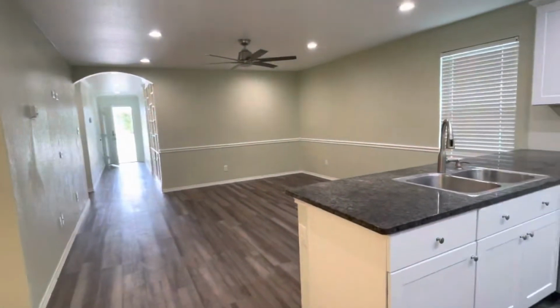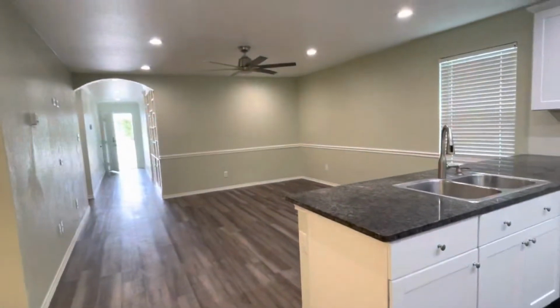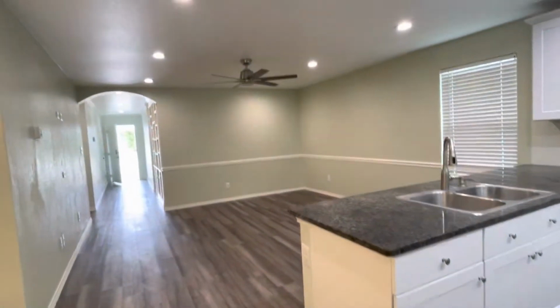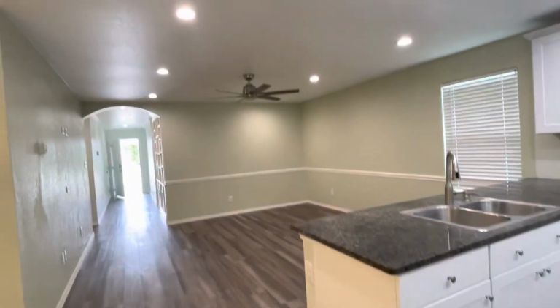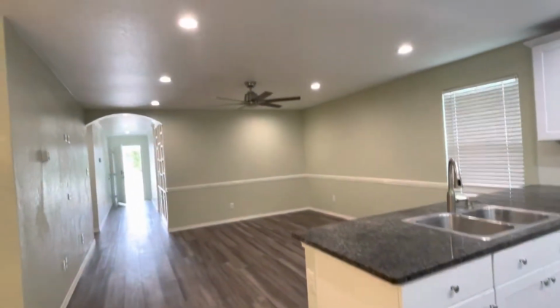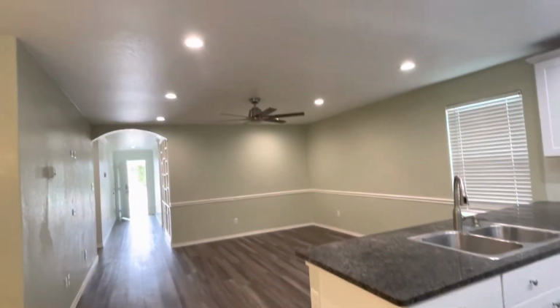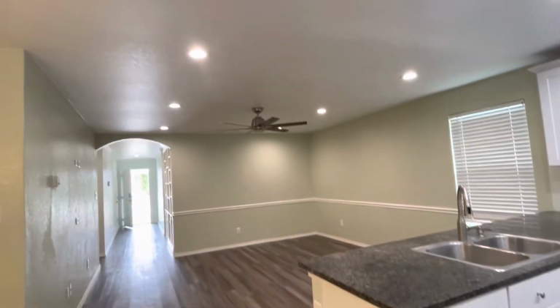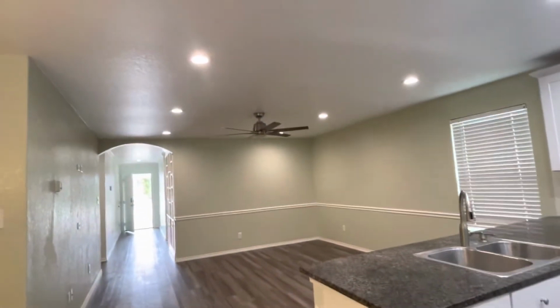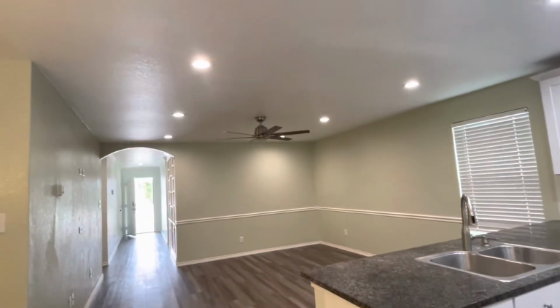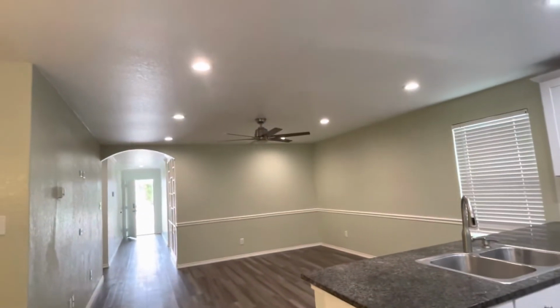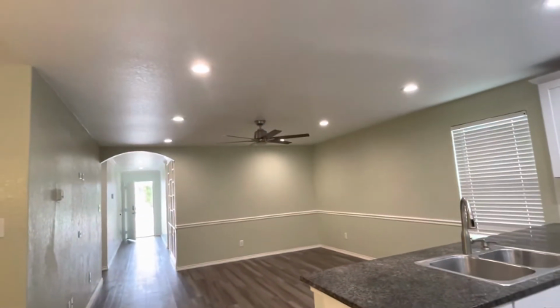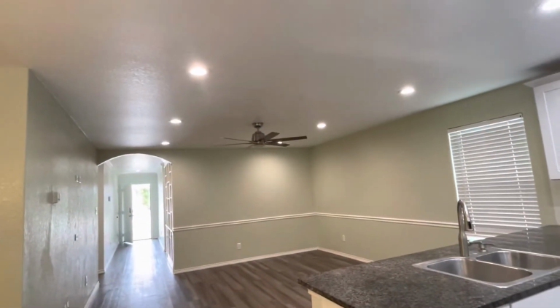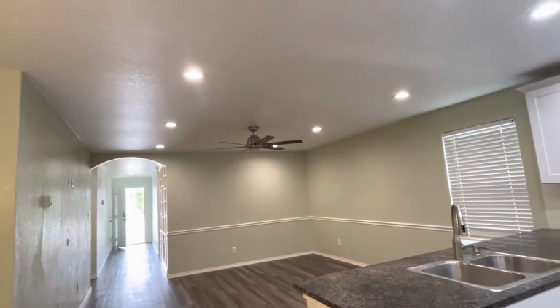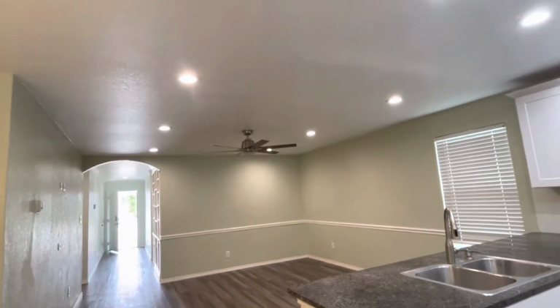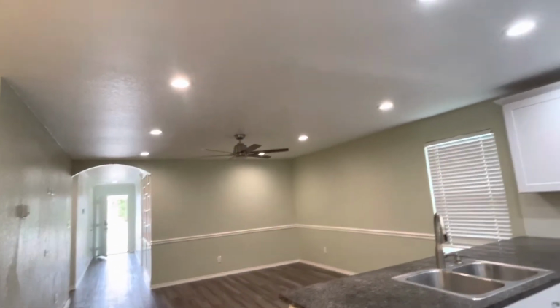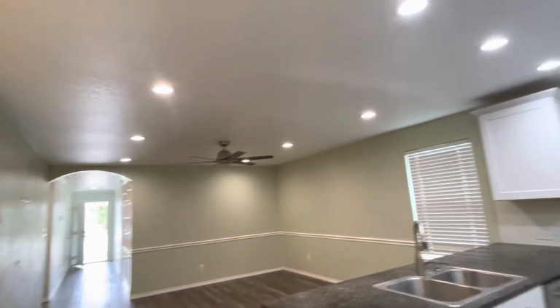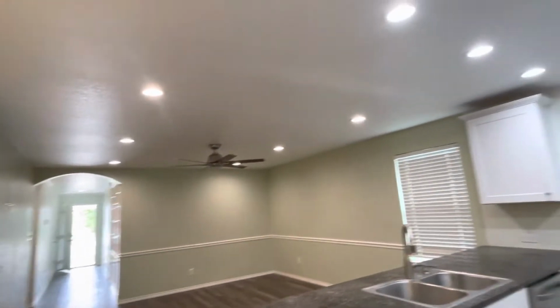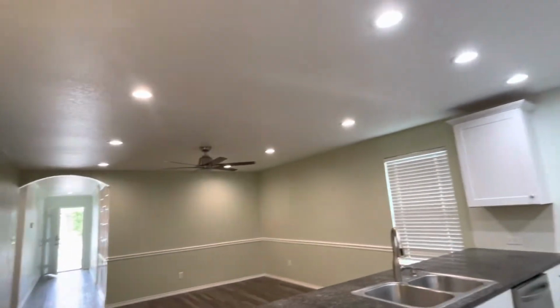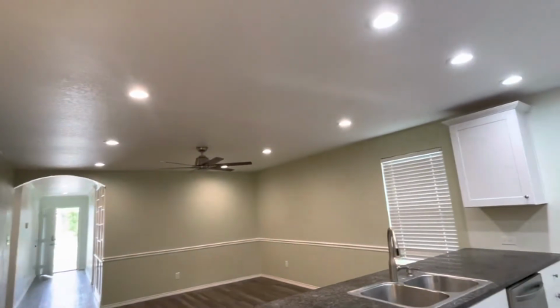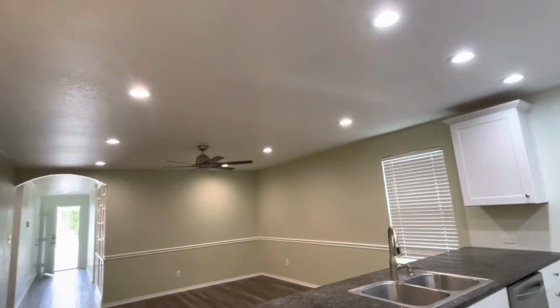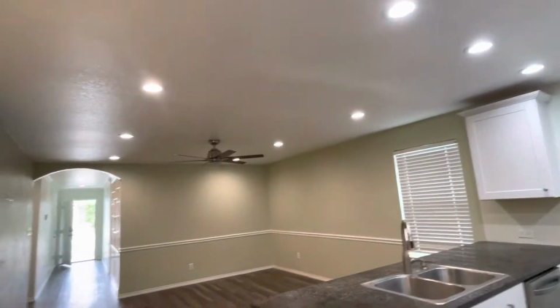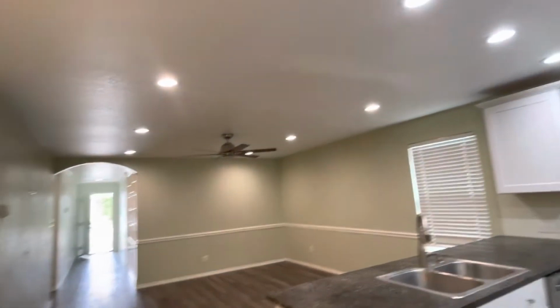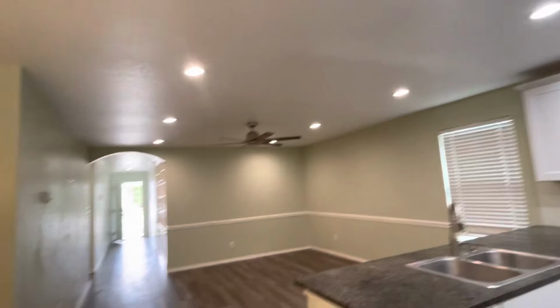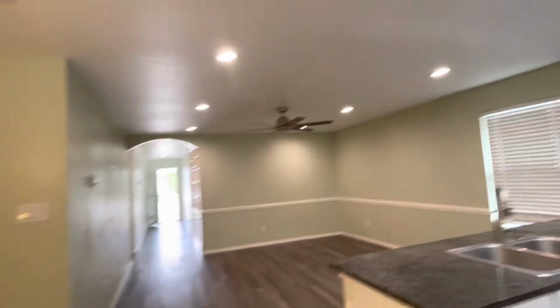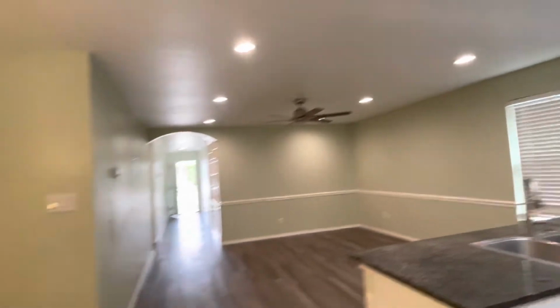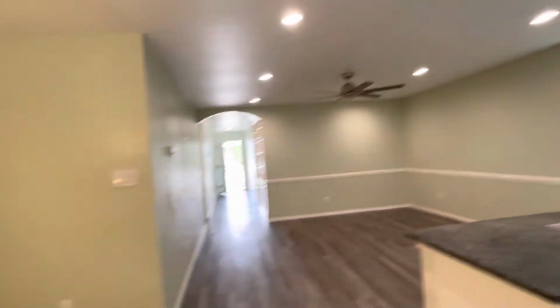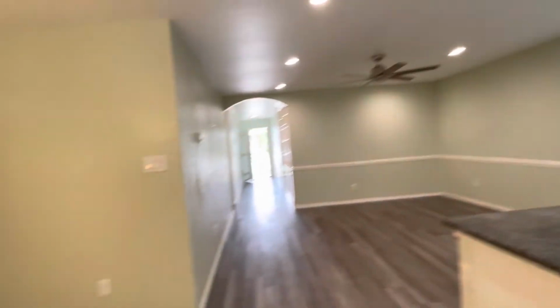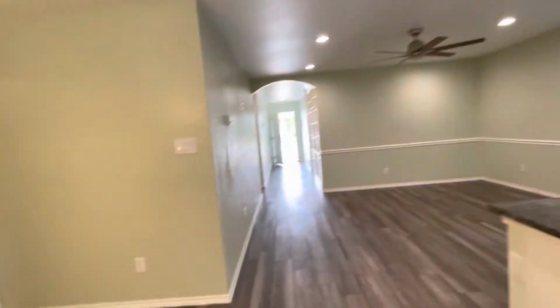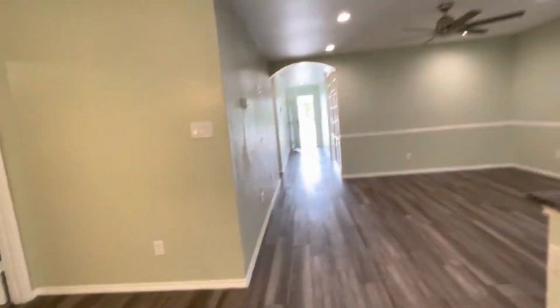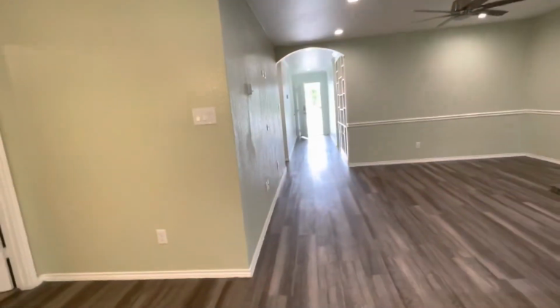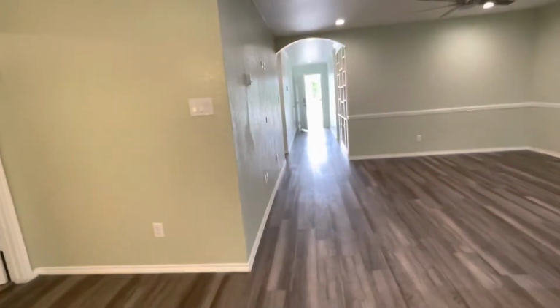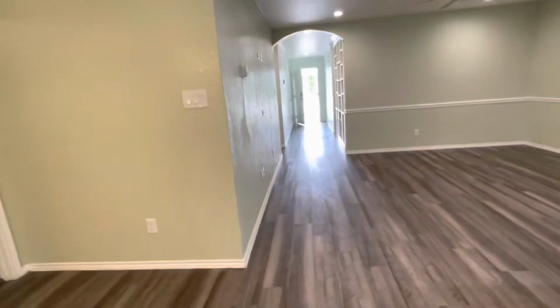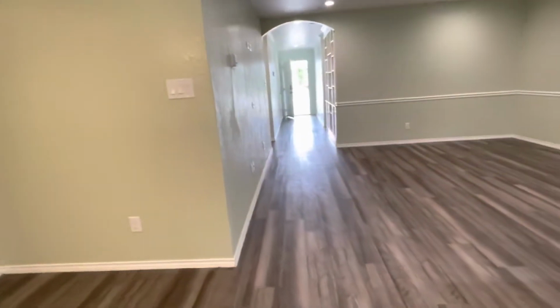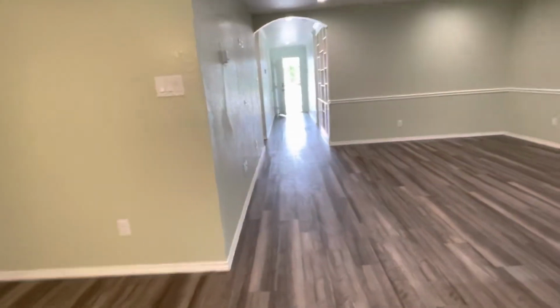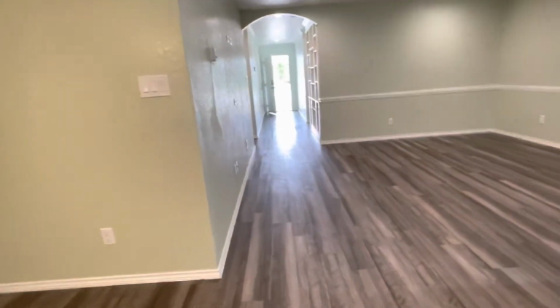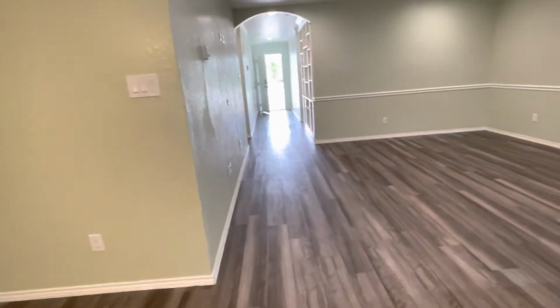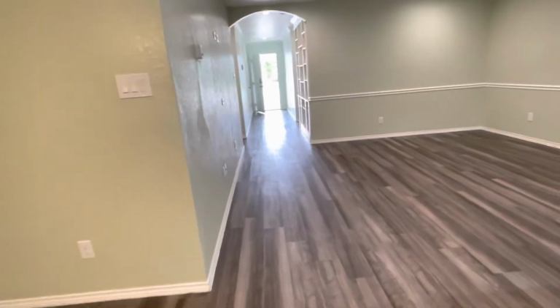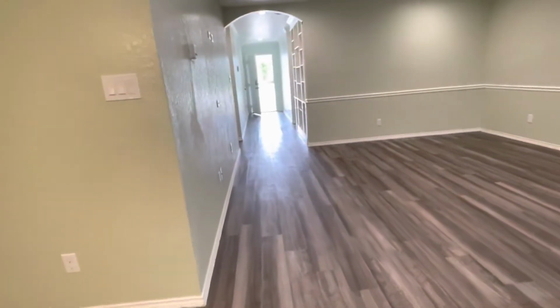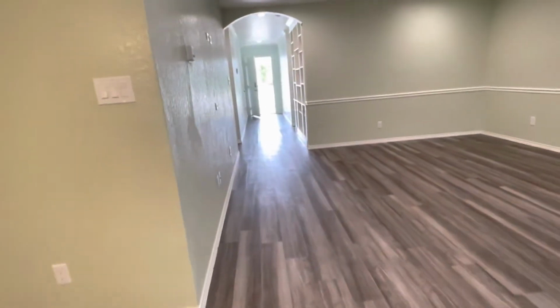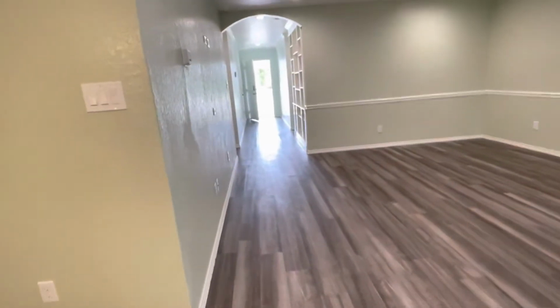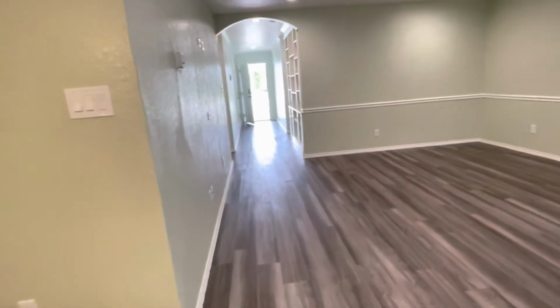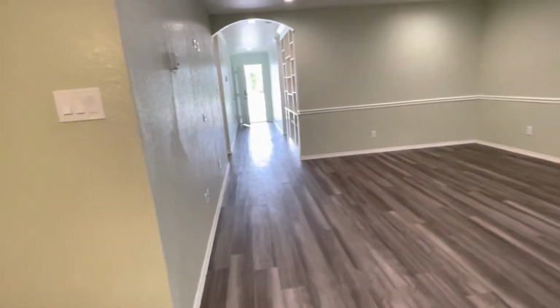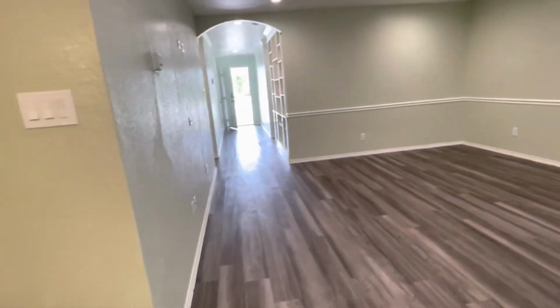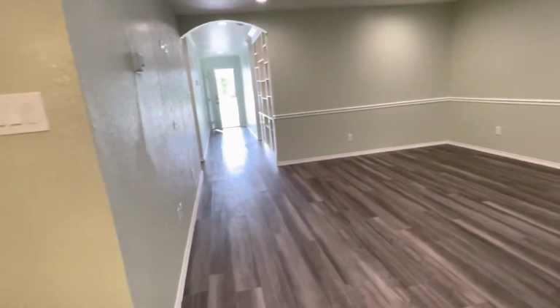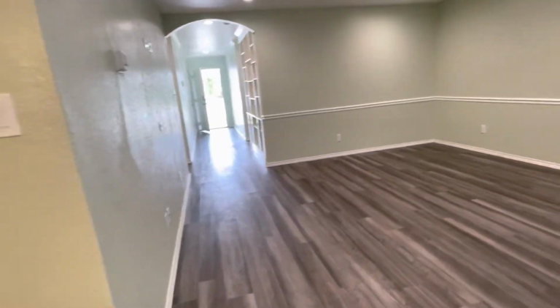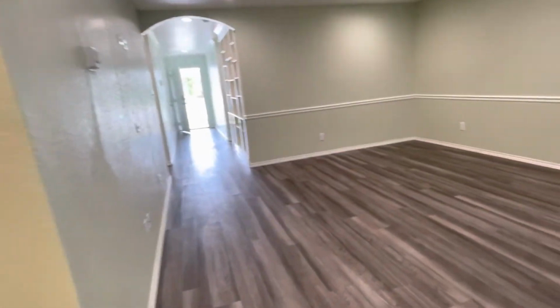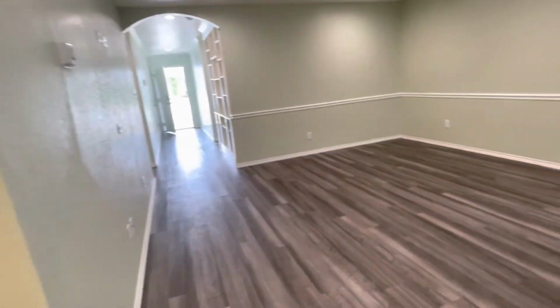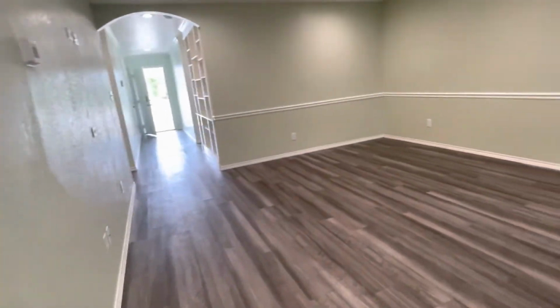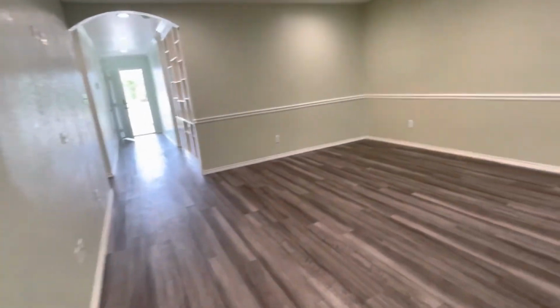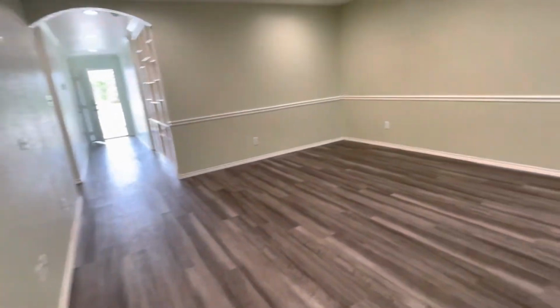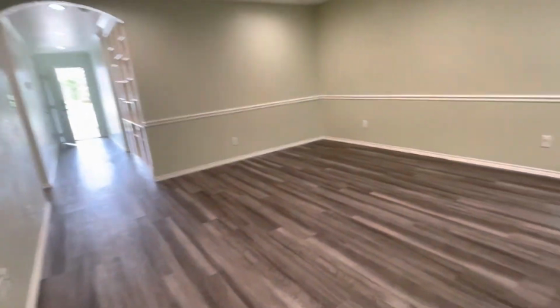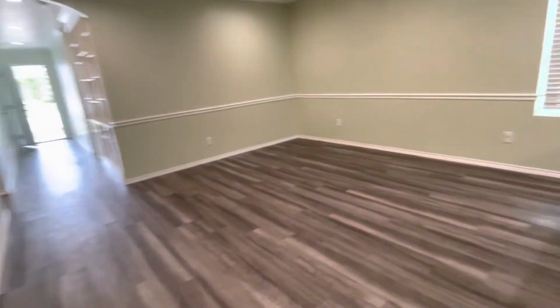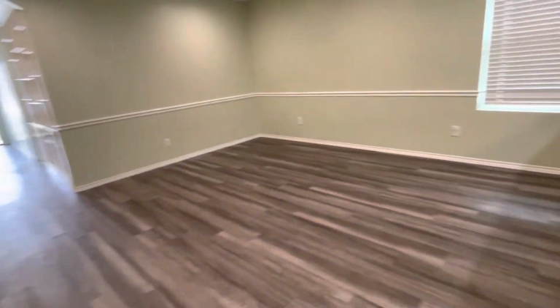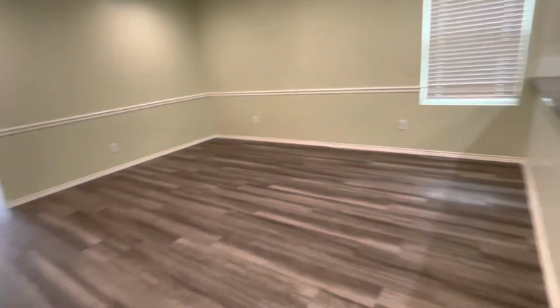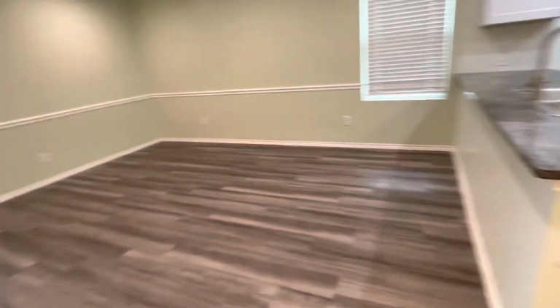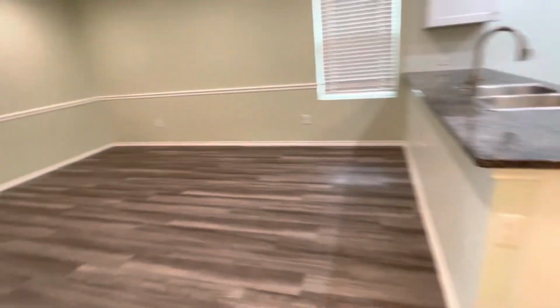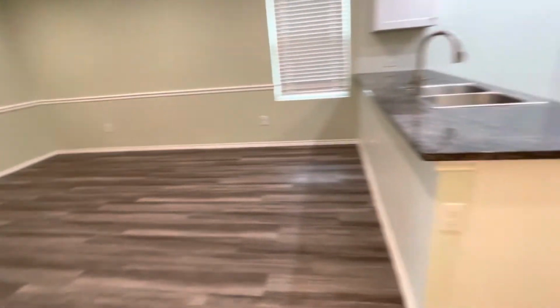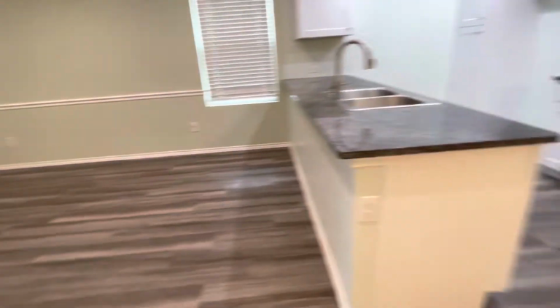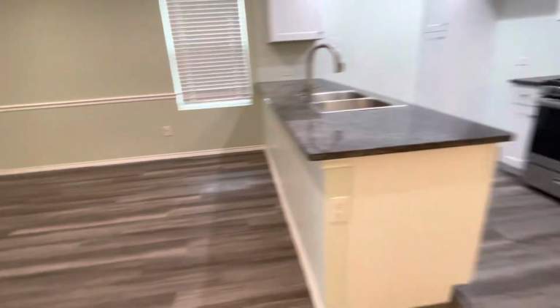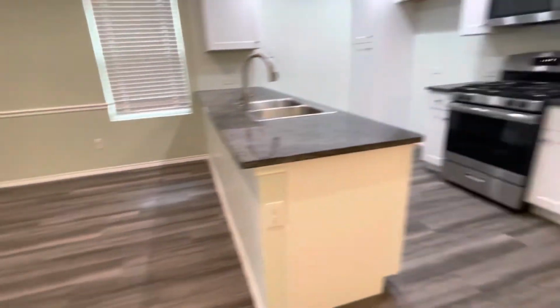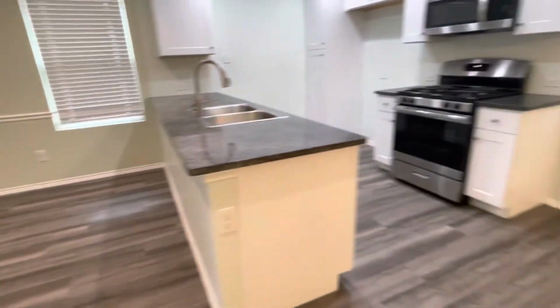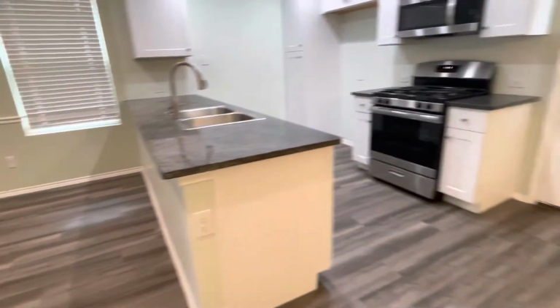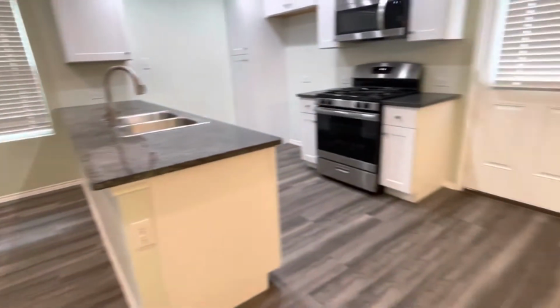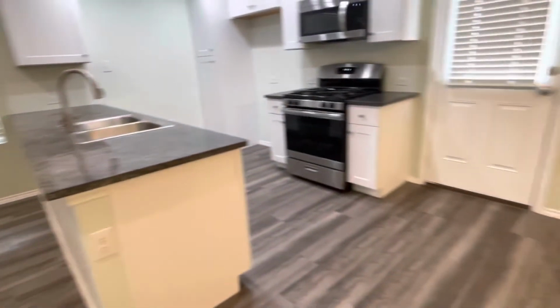This has a ceiling fan and recessed lighting. This is a very spacious and very nice property.